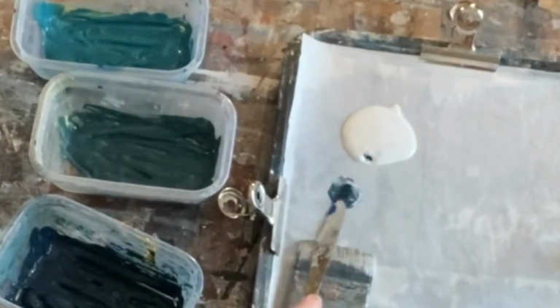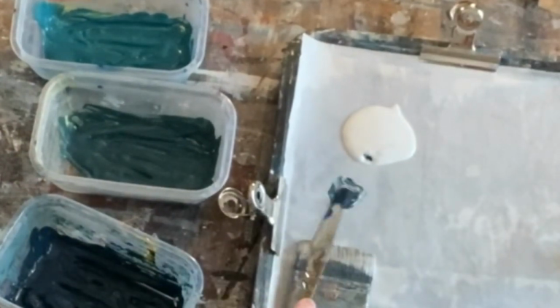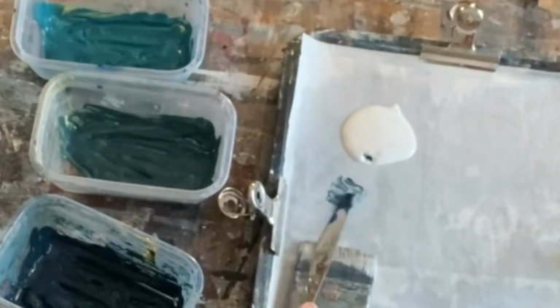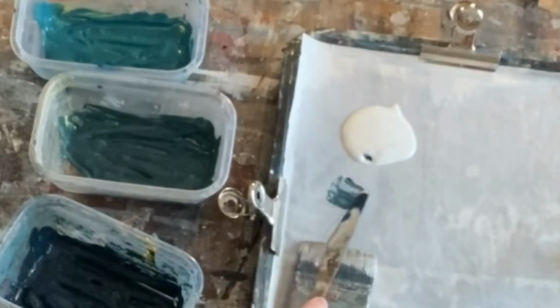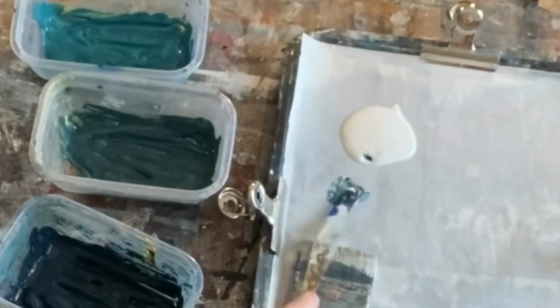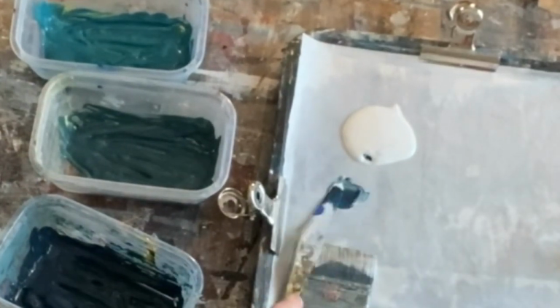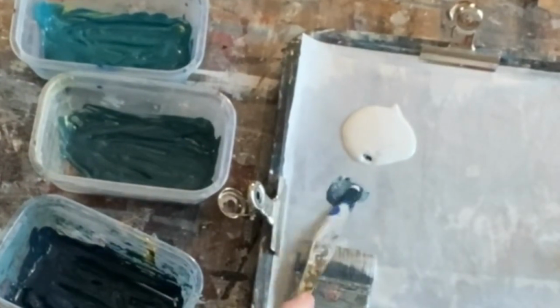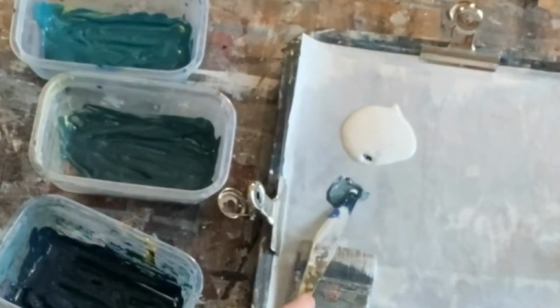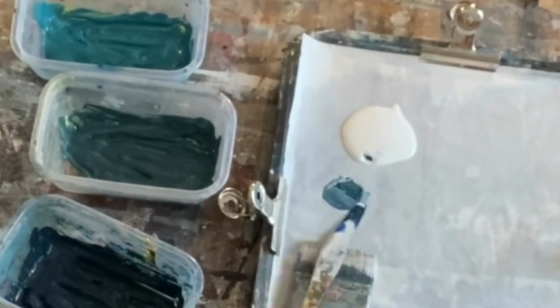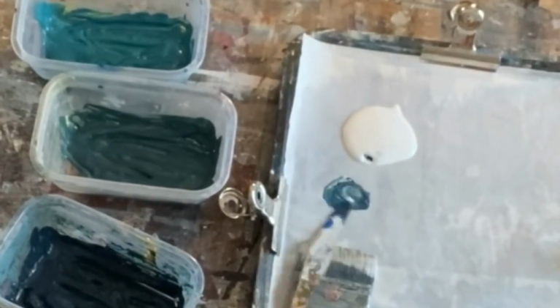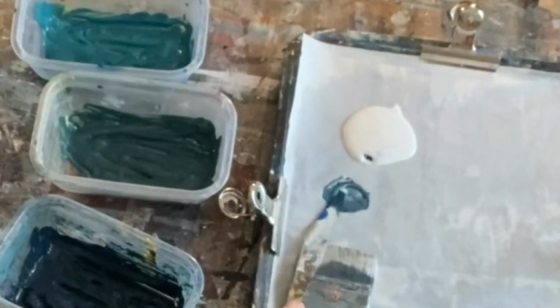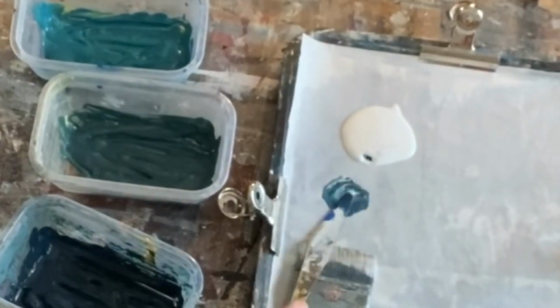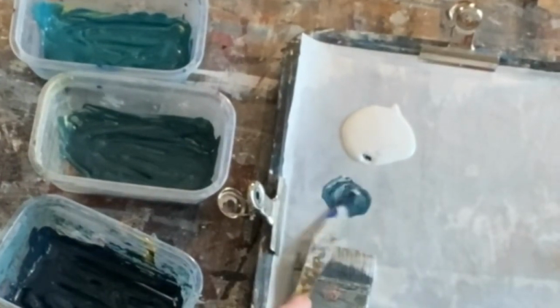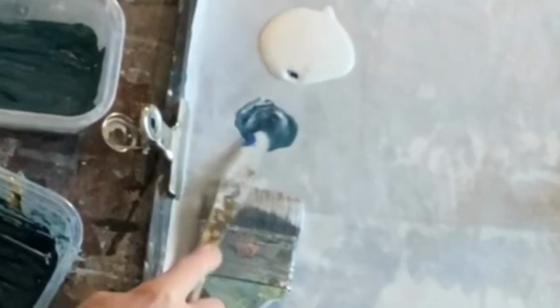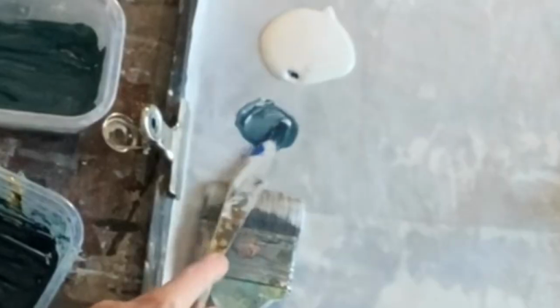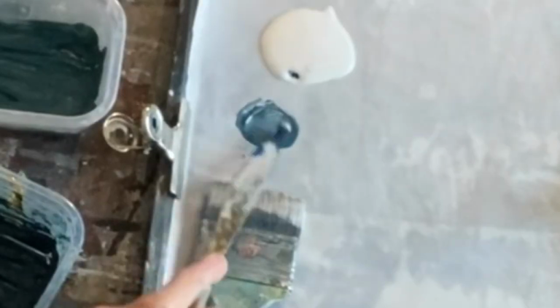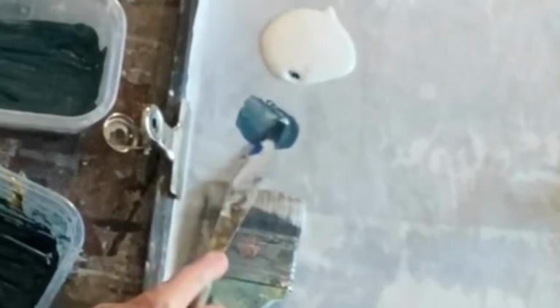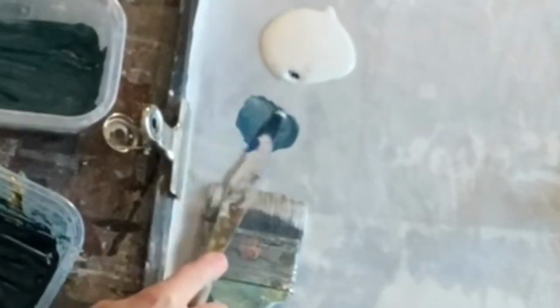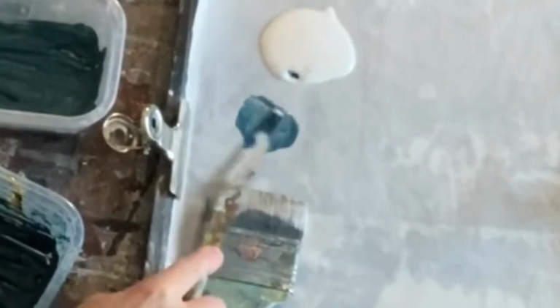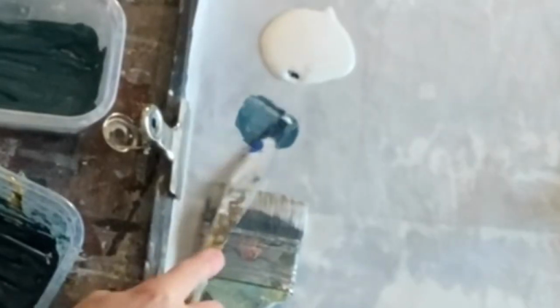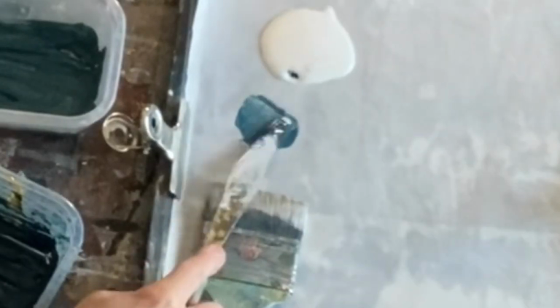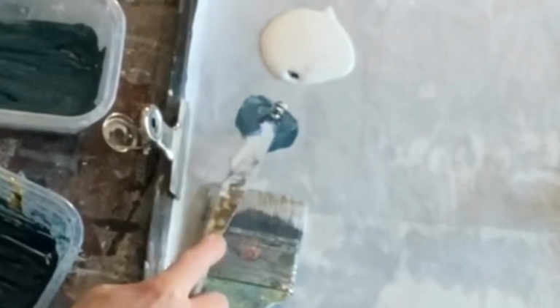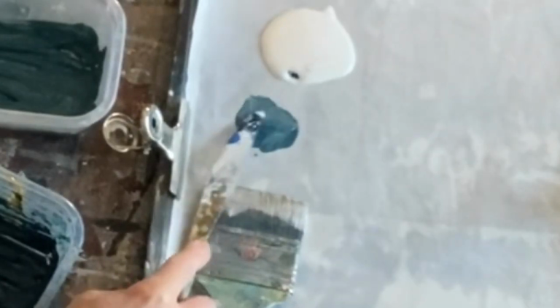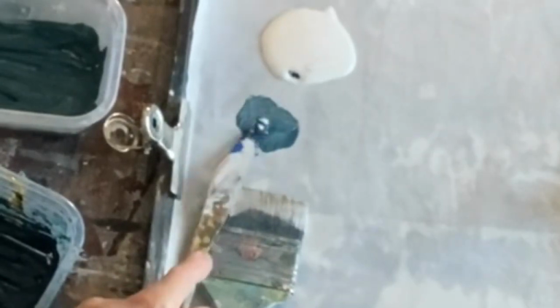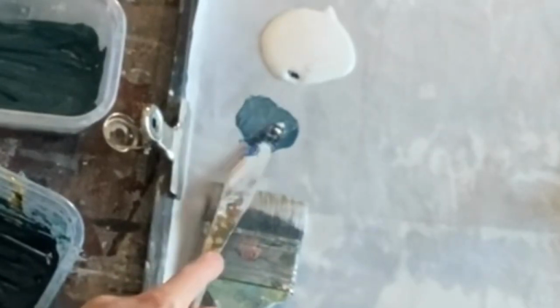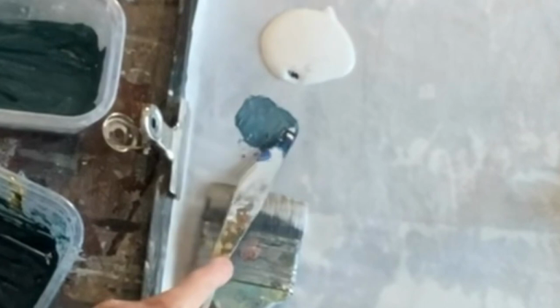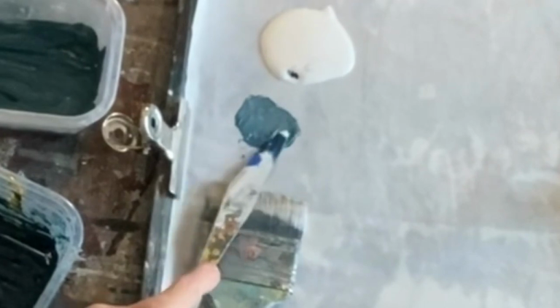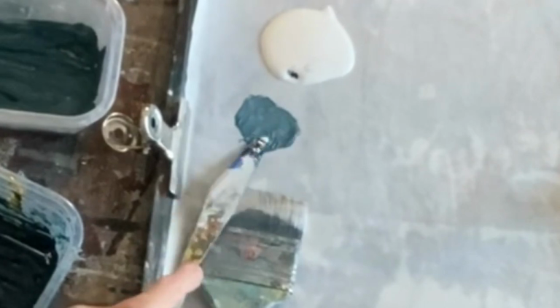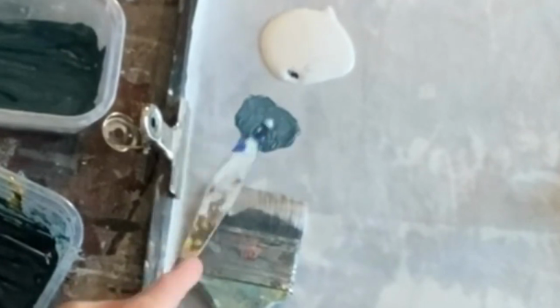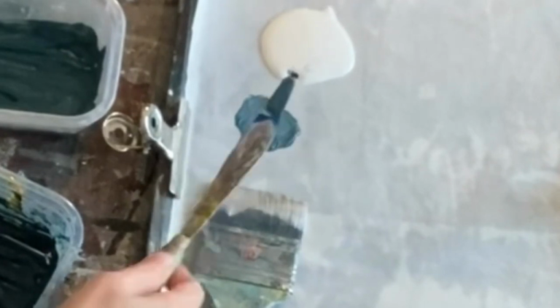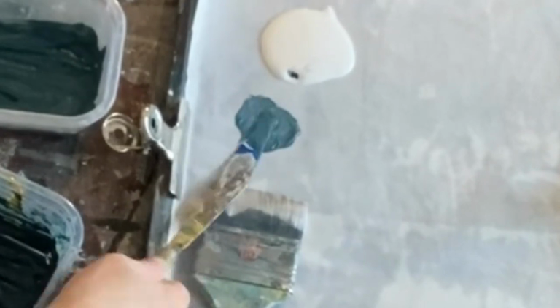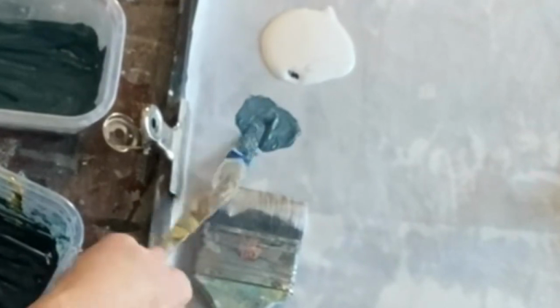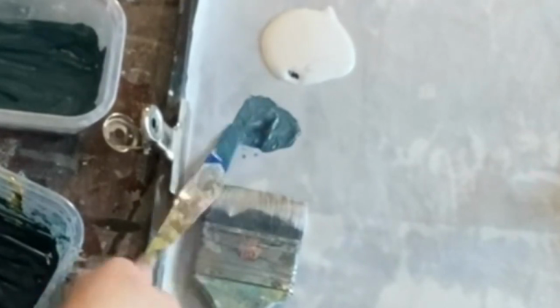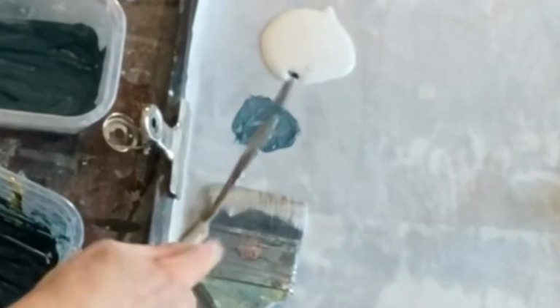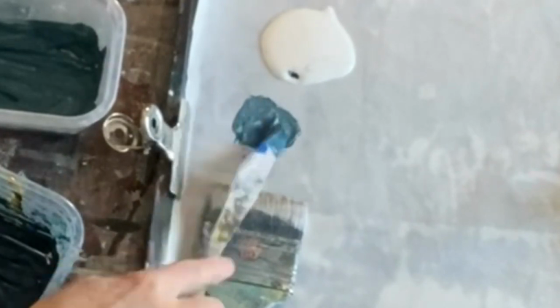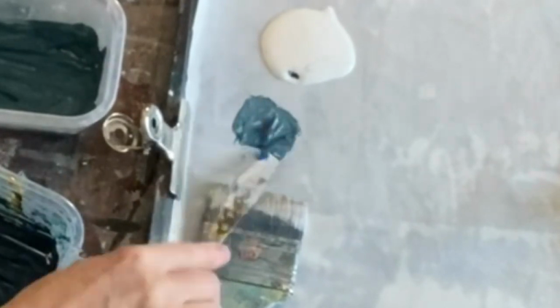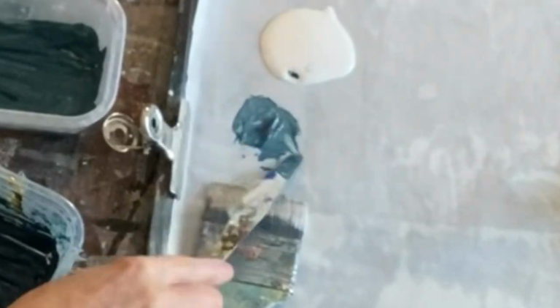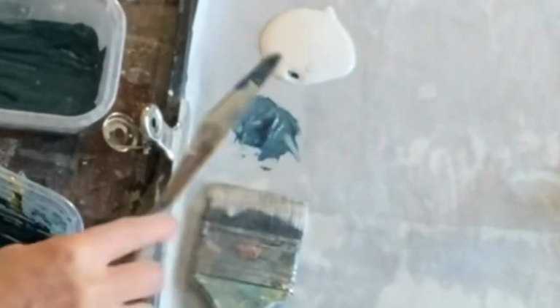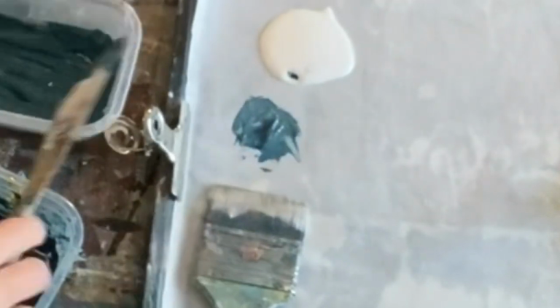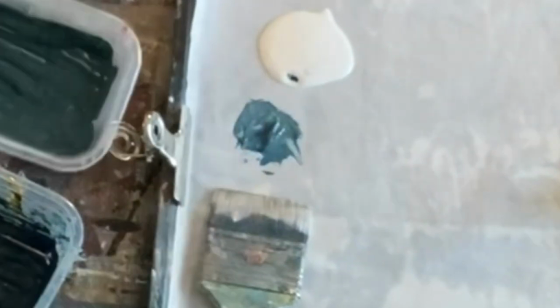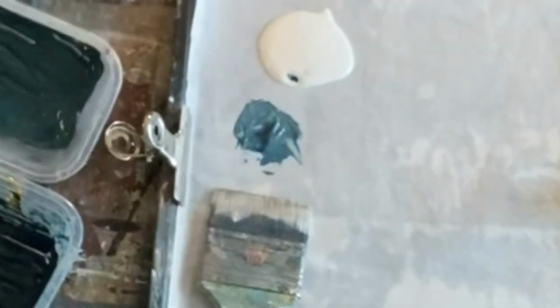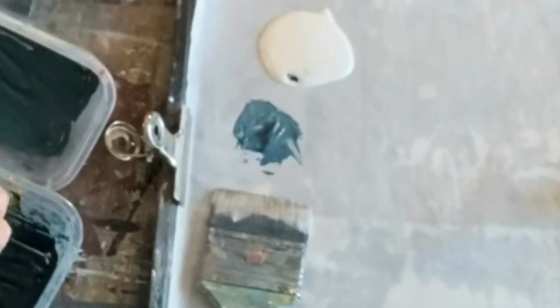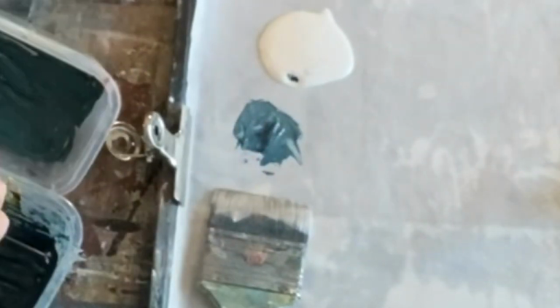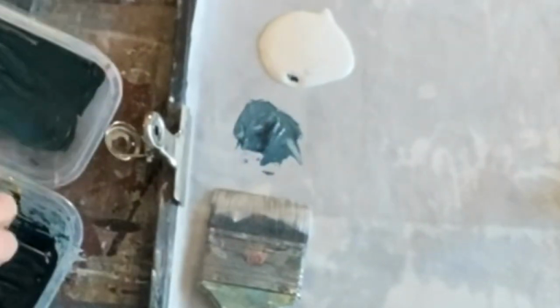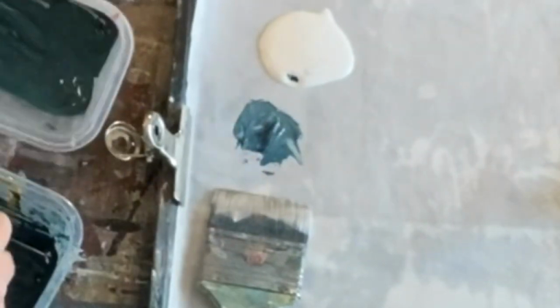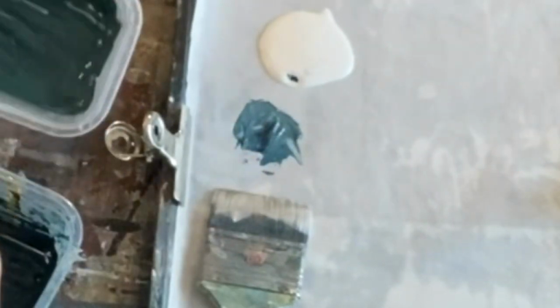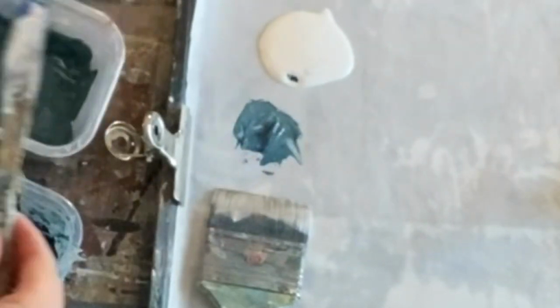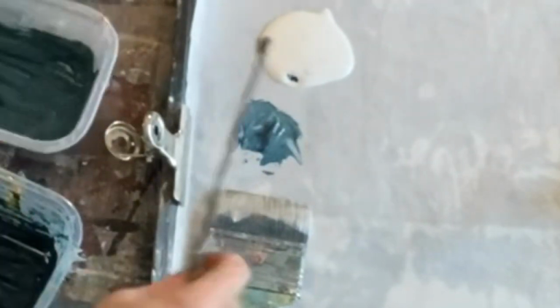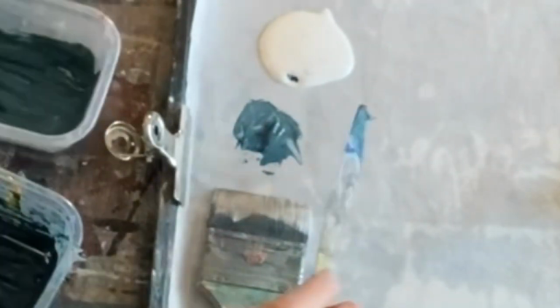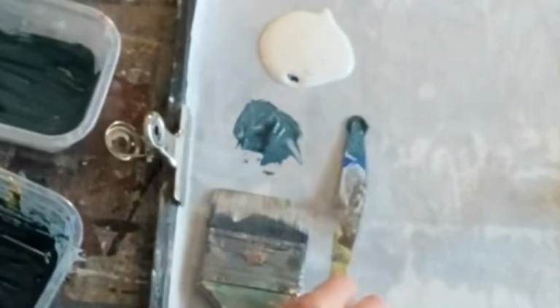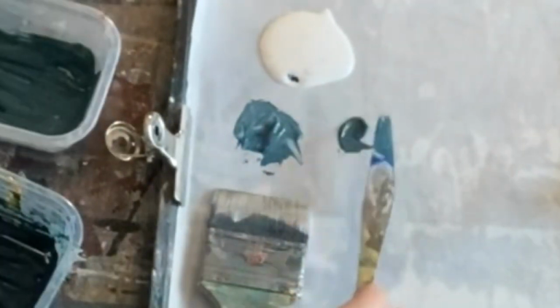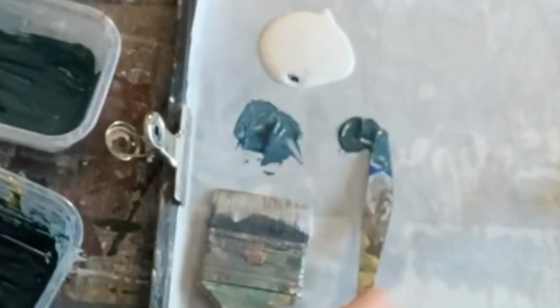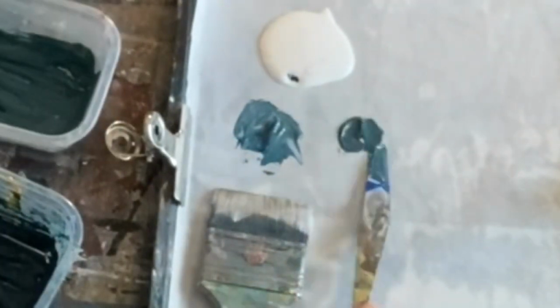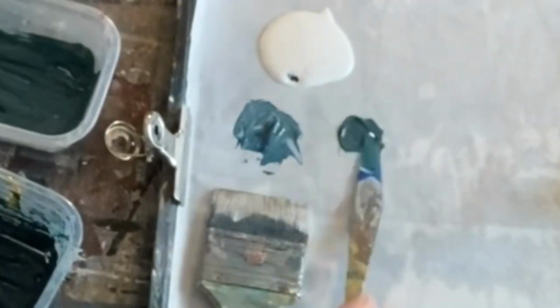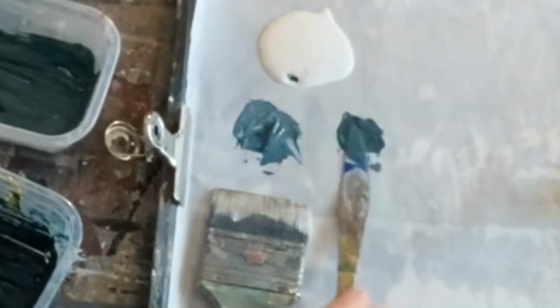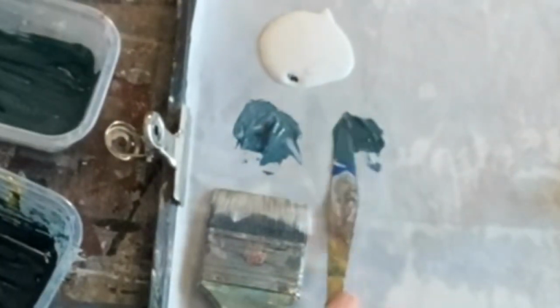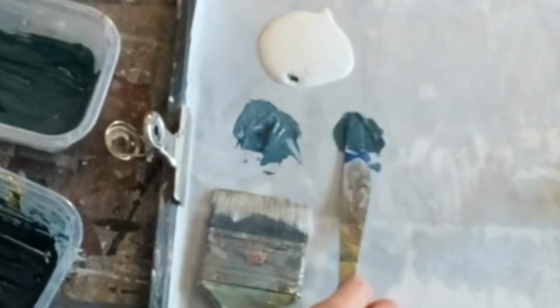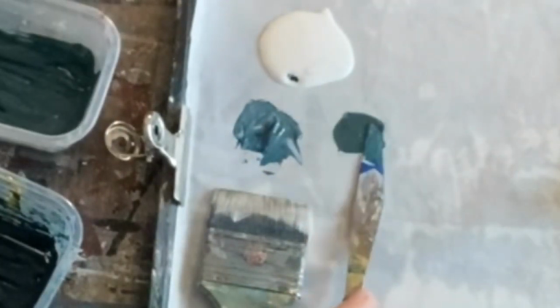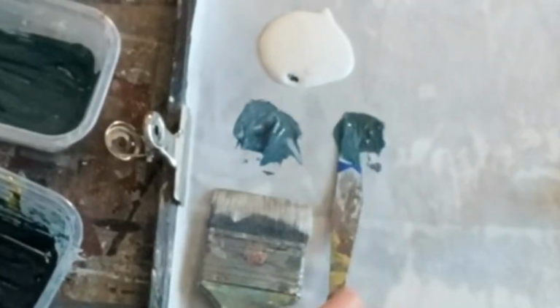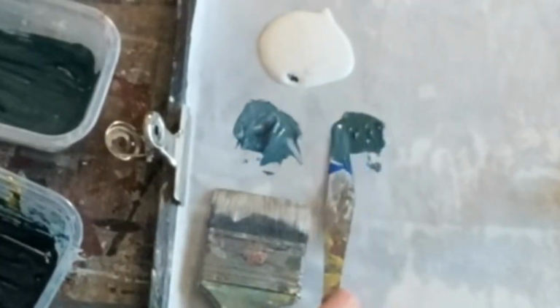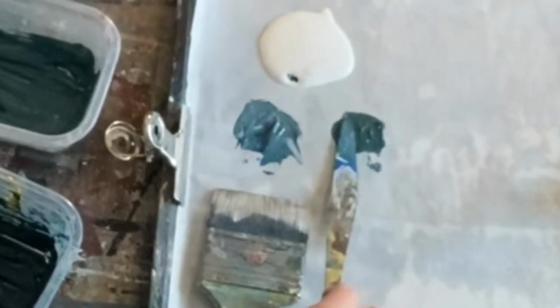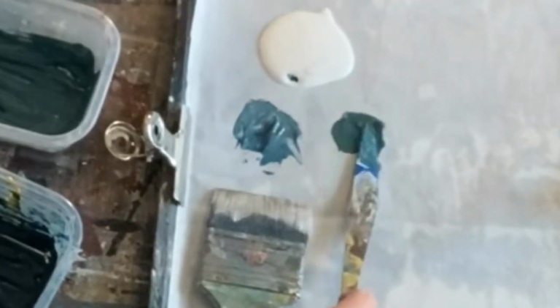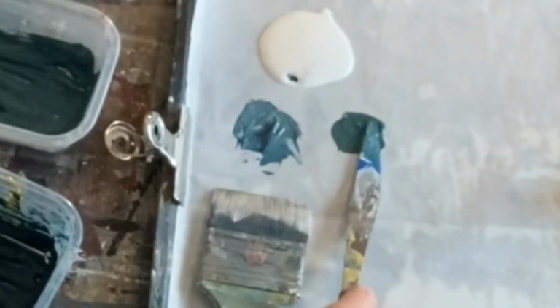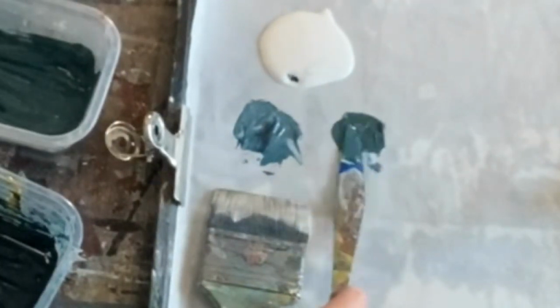When you paint, you can create so many shades from just three colors and black and white.